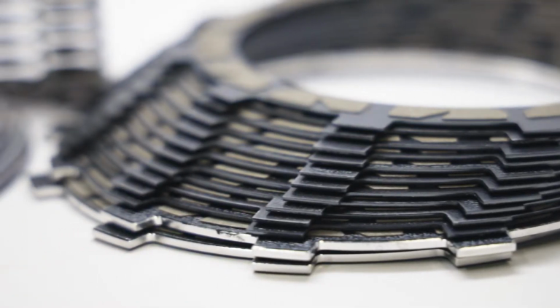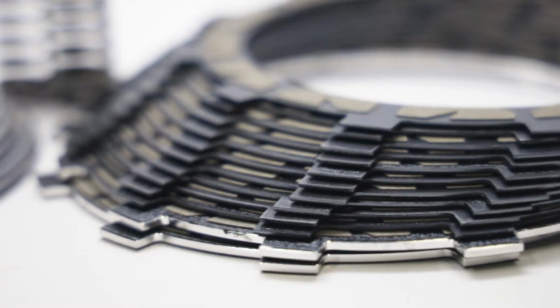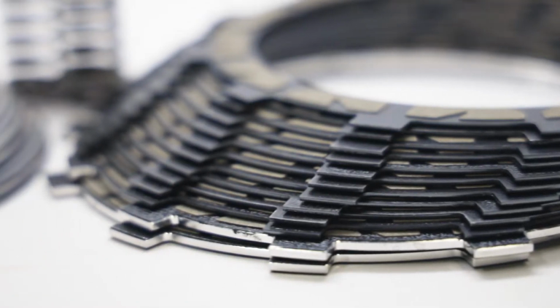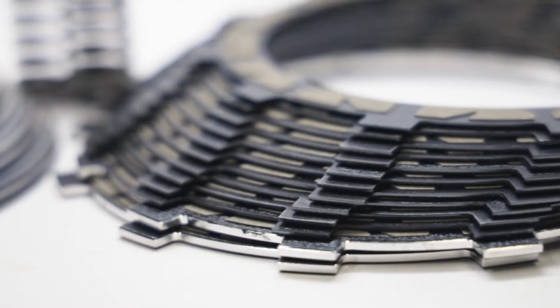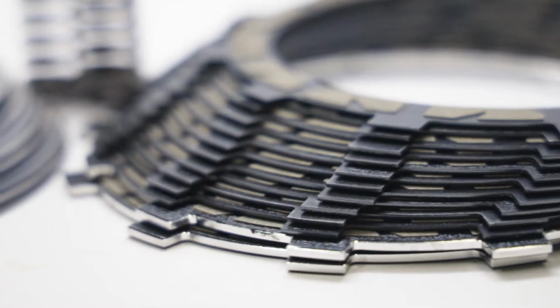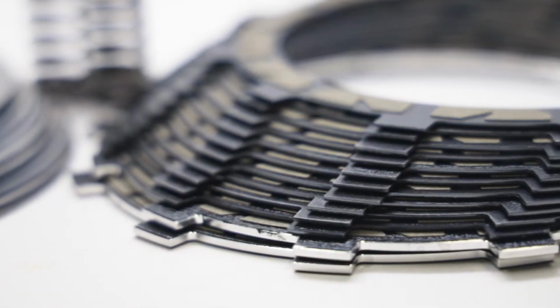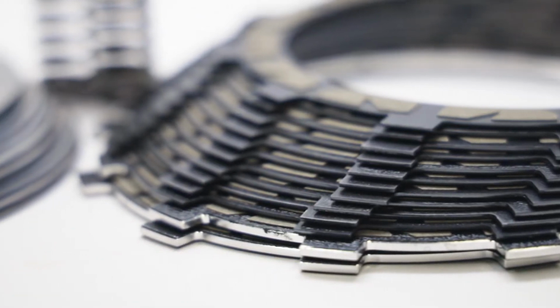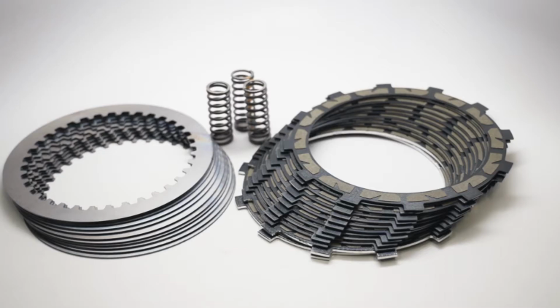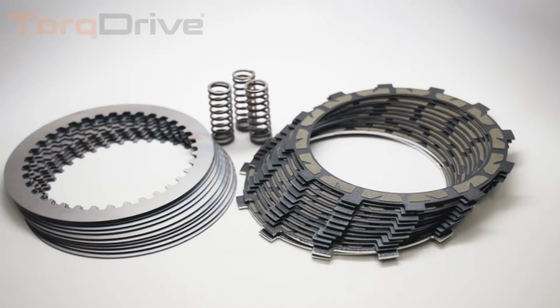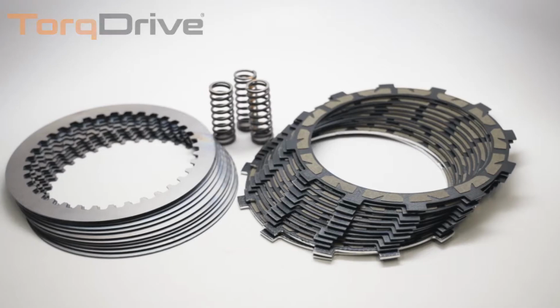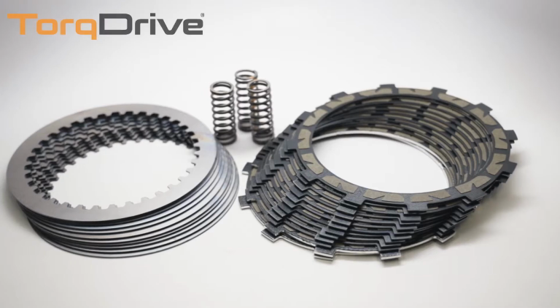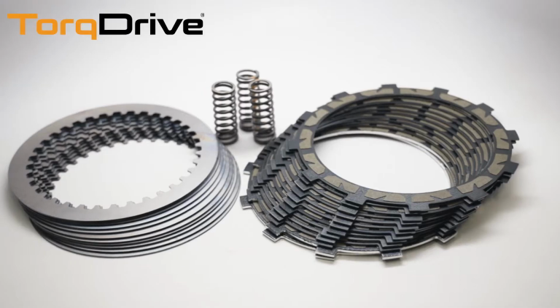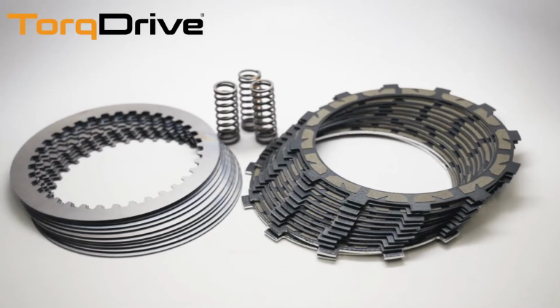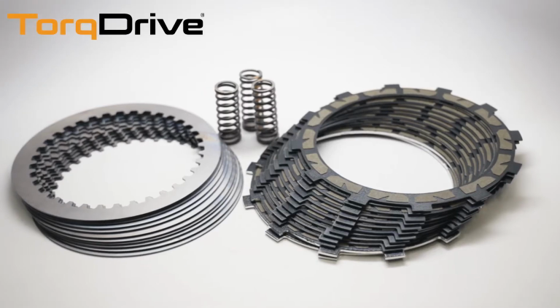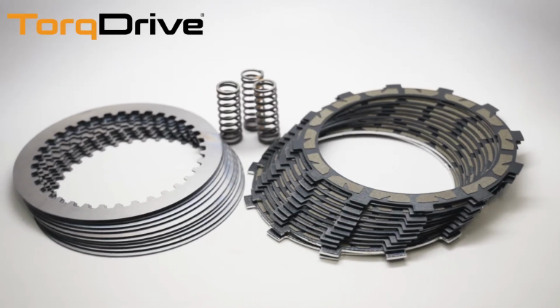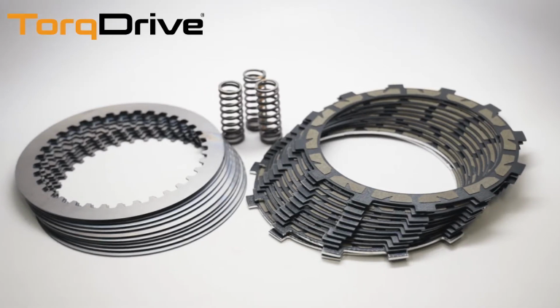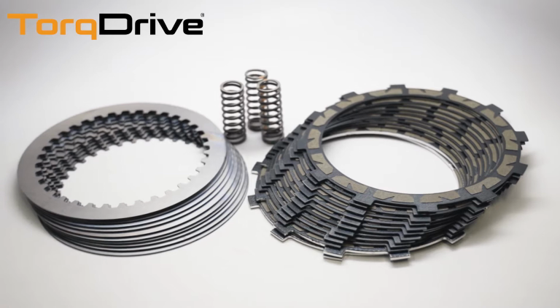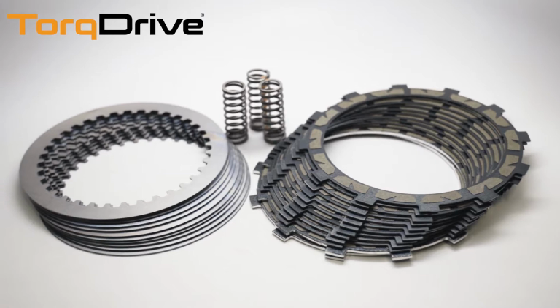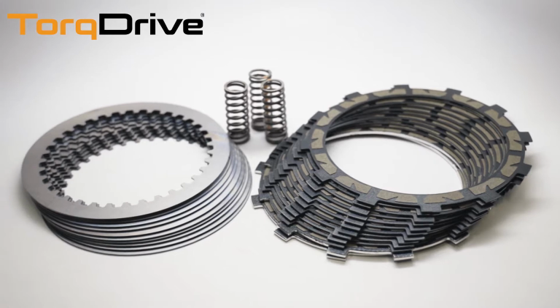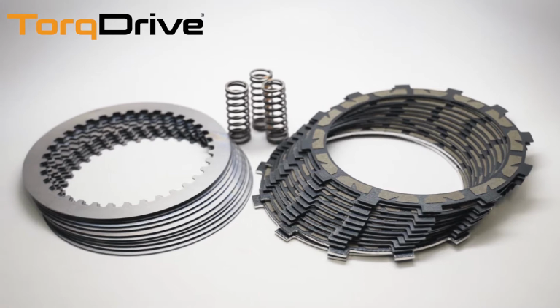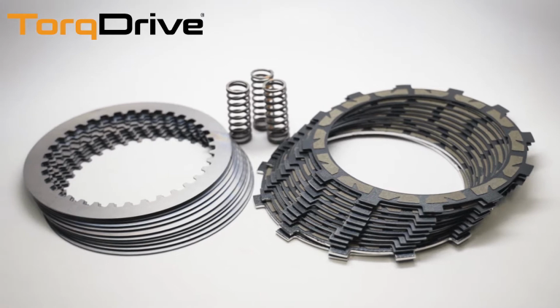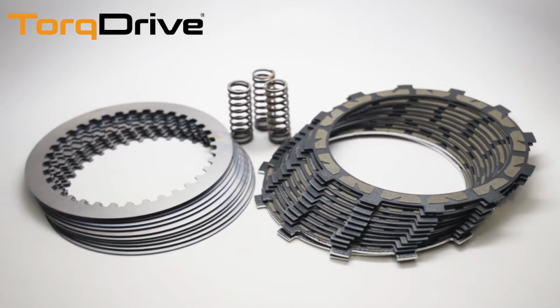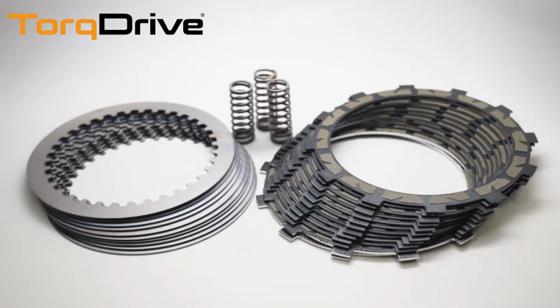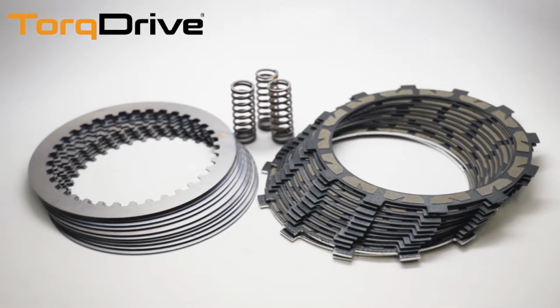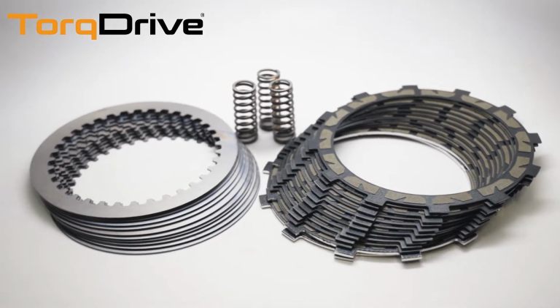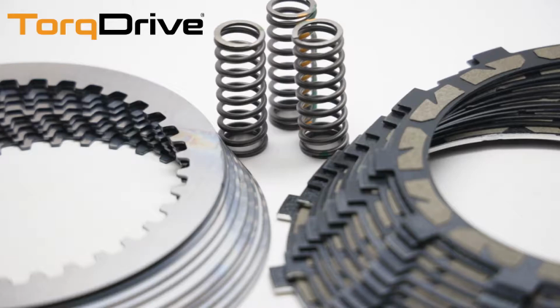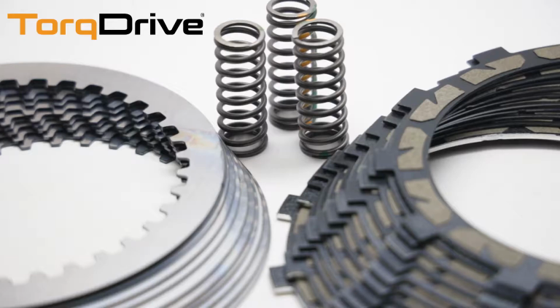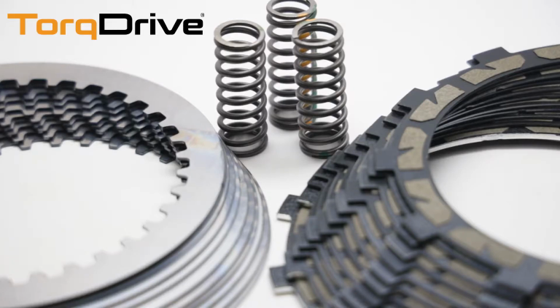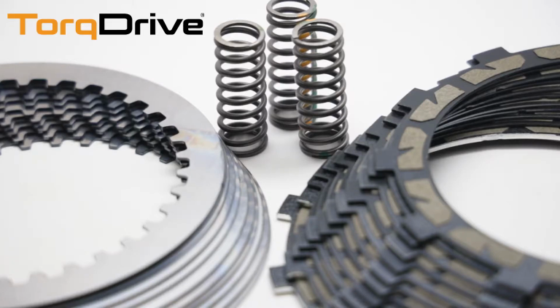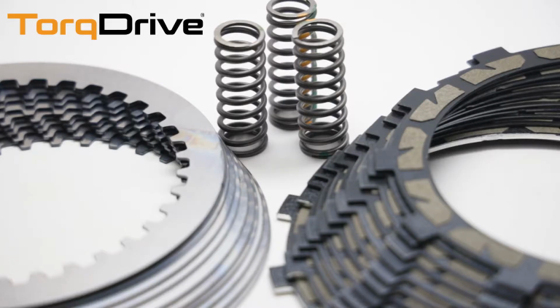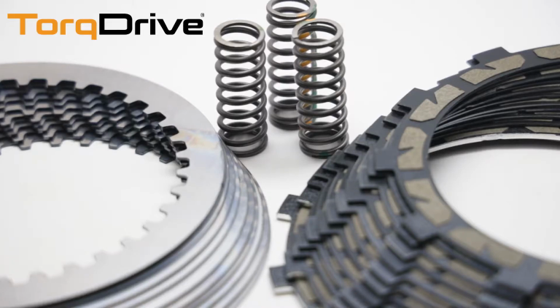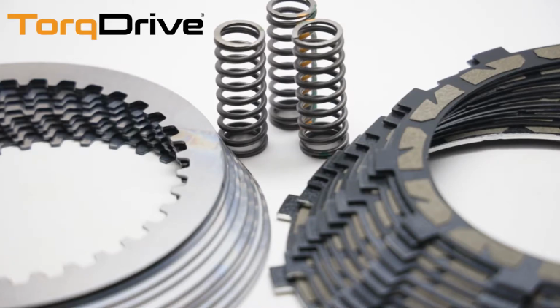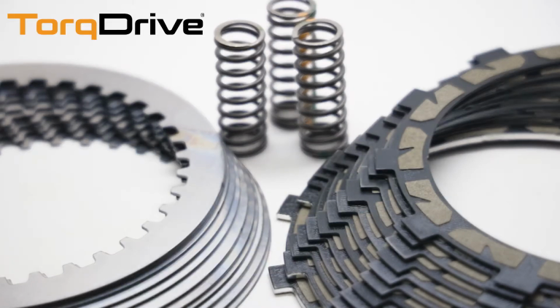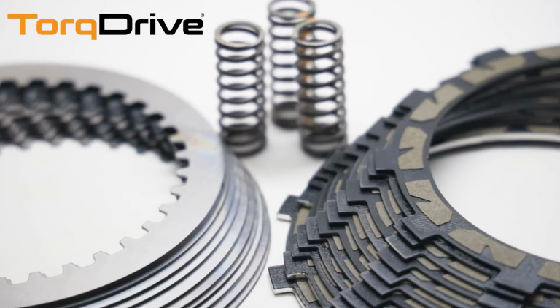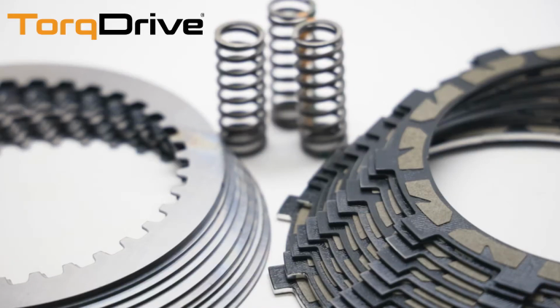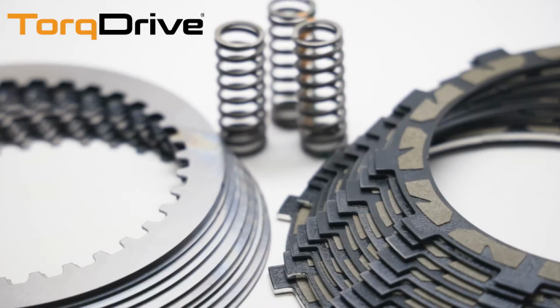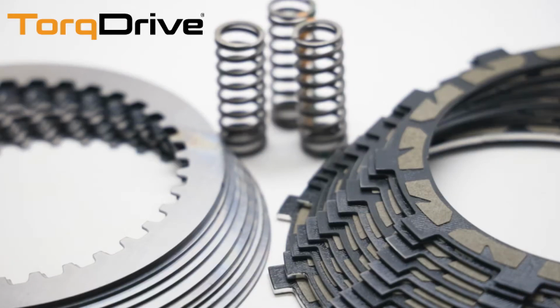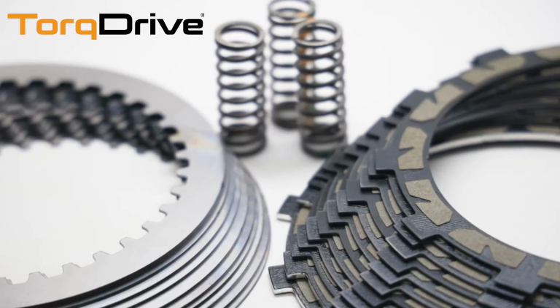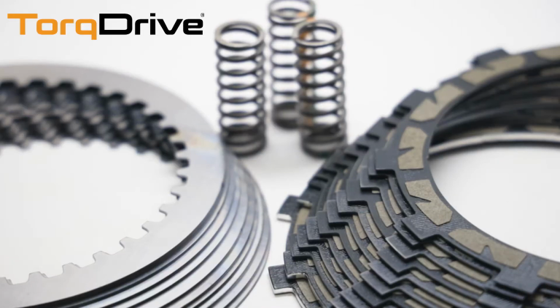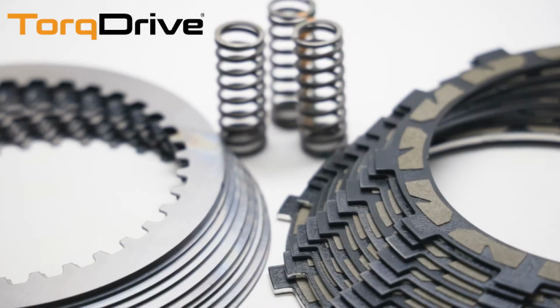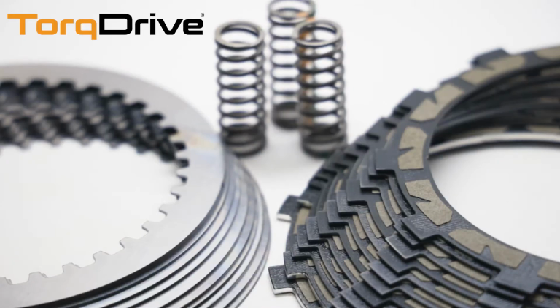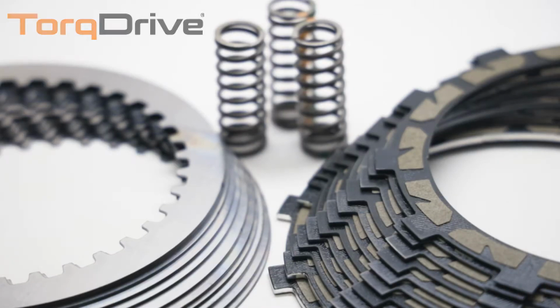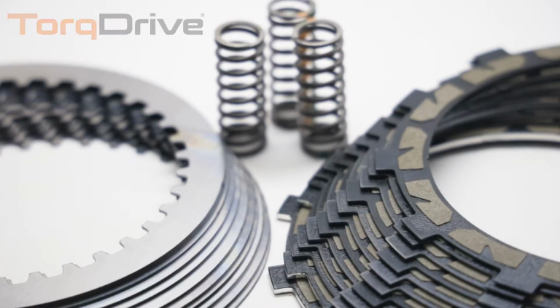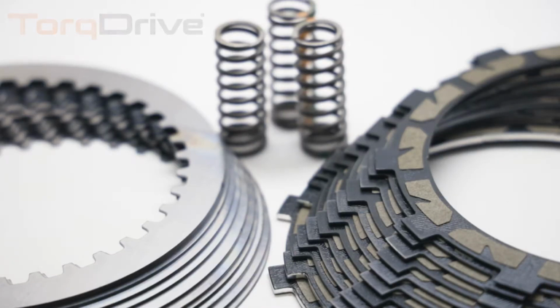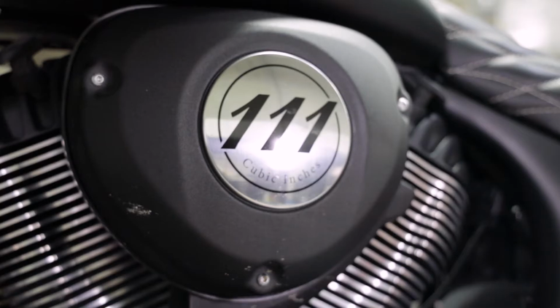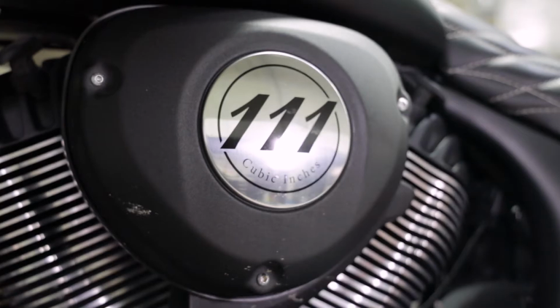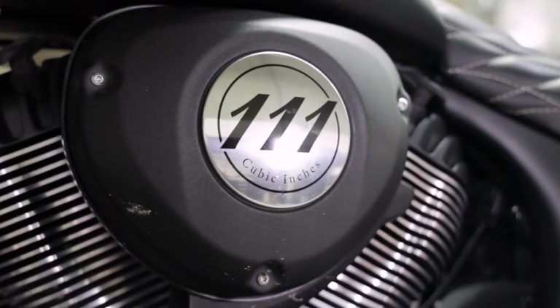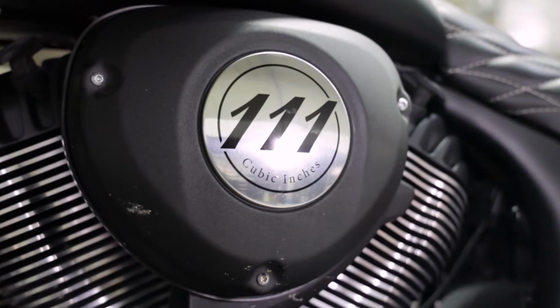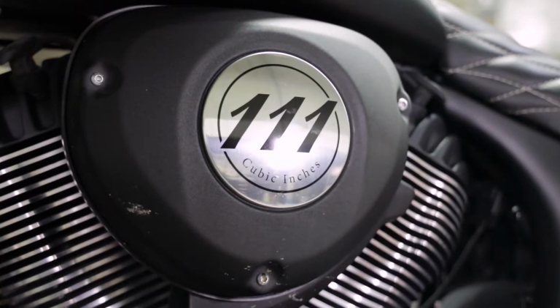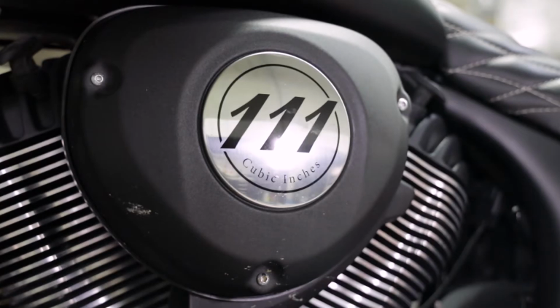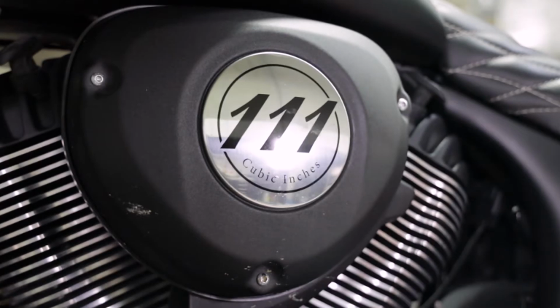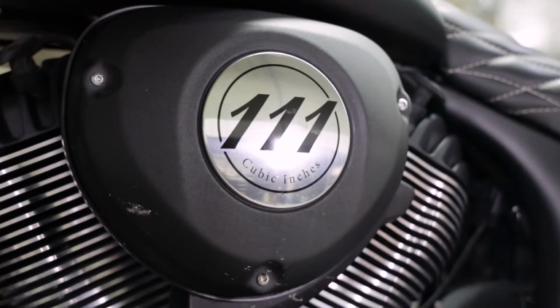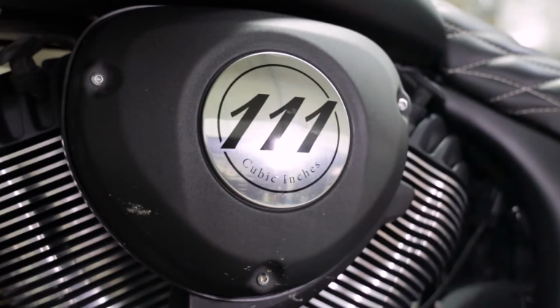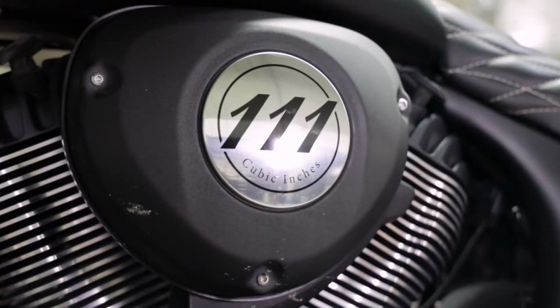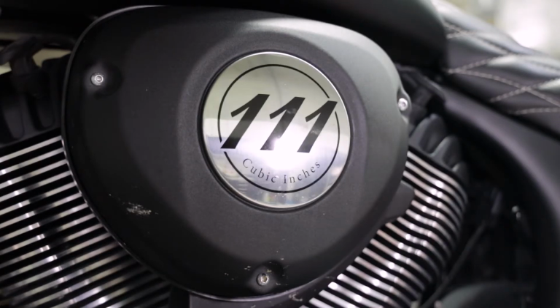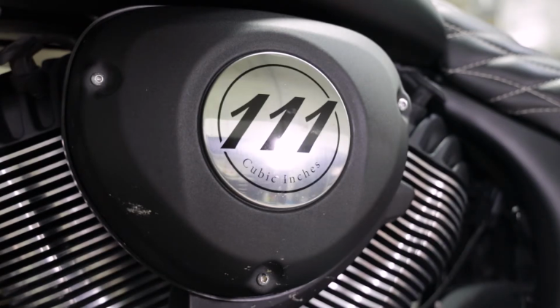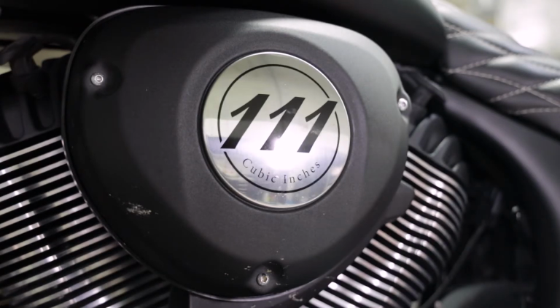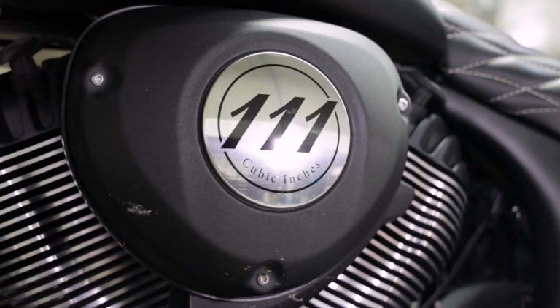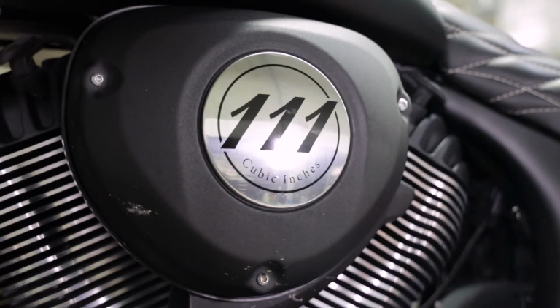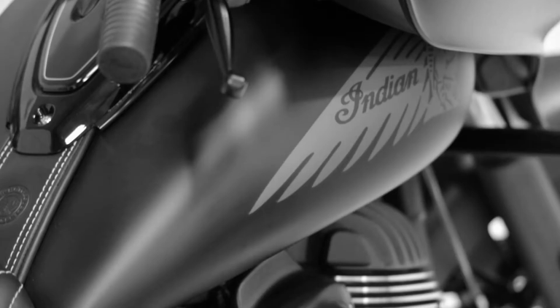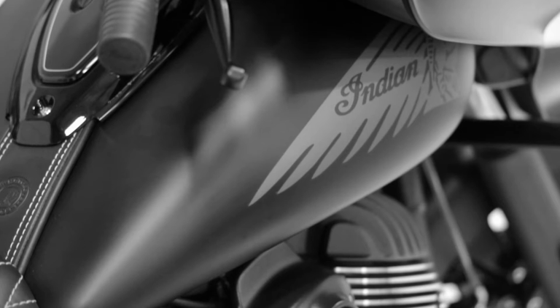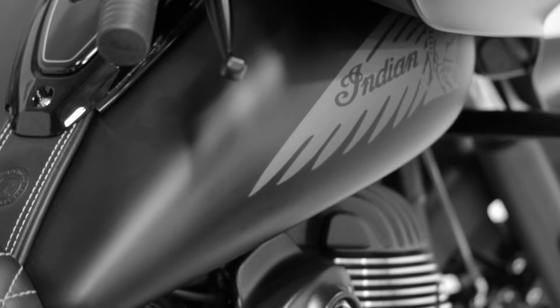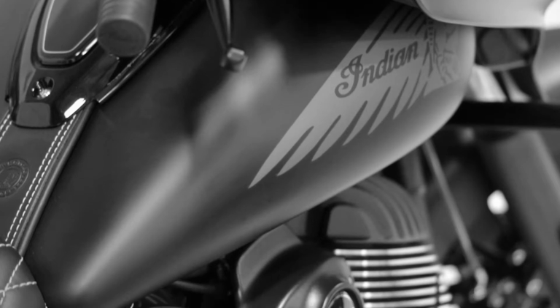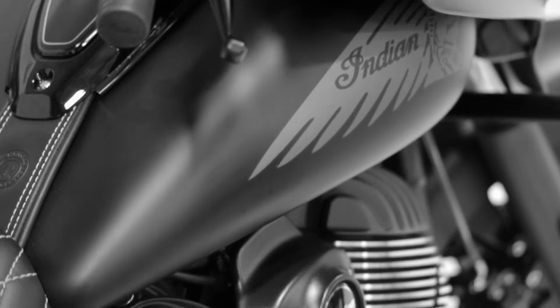This video will show you how to install the Recluse Torque Drive Clutch for select Indian motorcycles using the Thunderstroke engine platform.